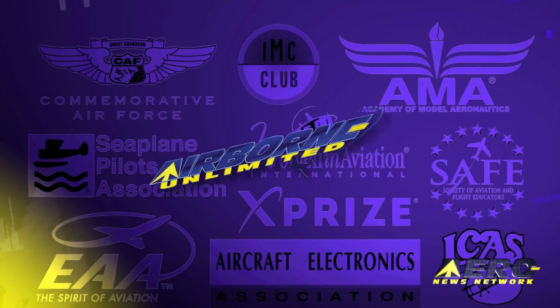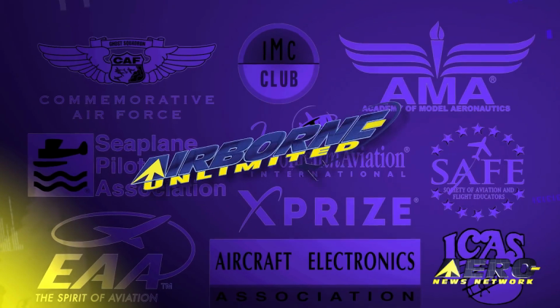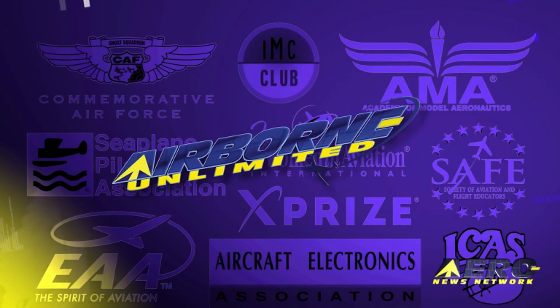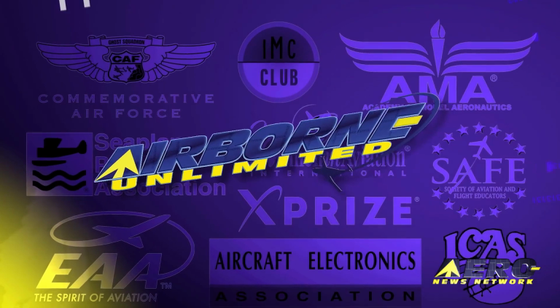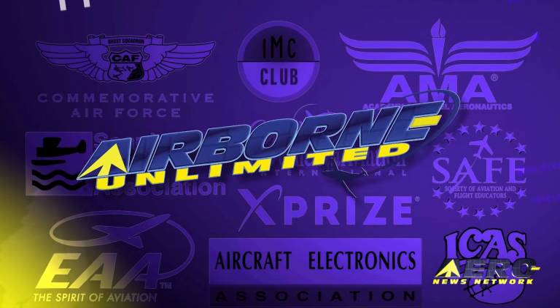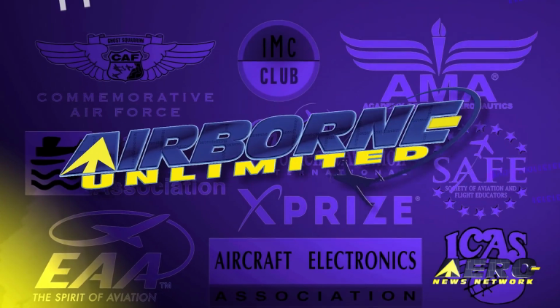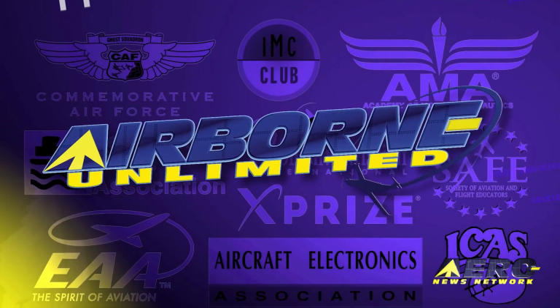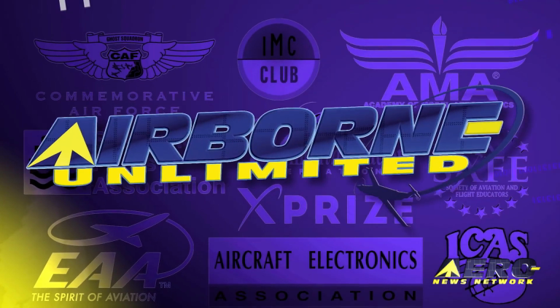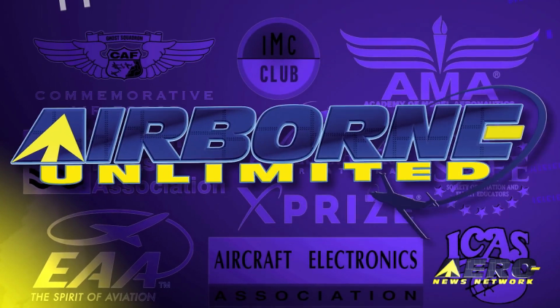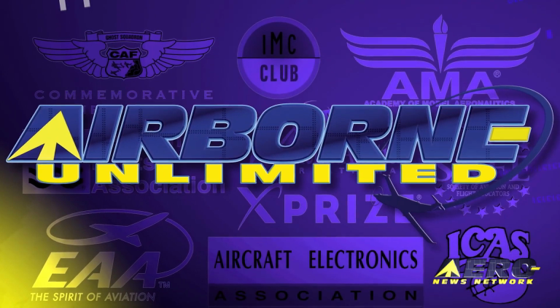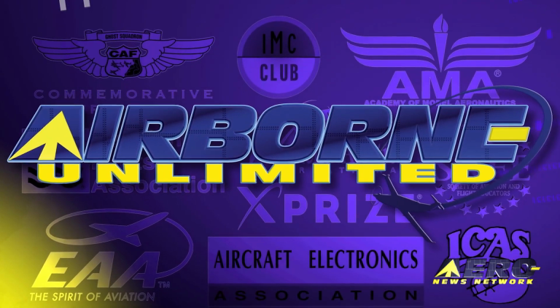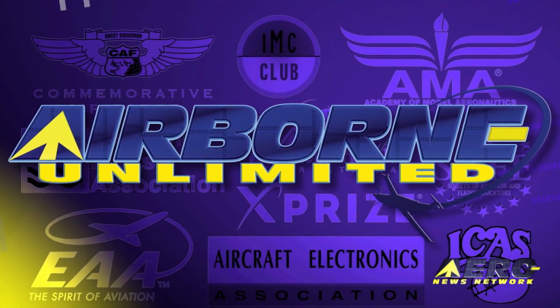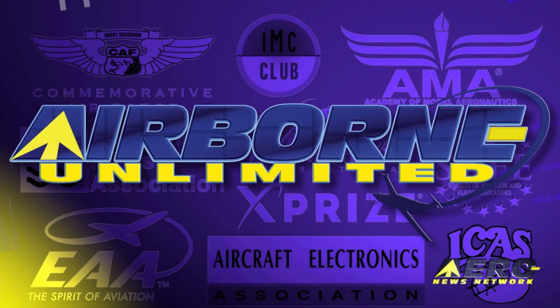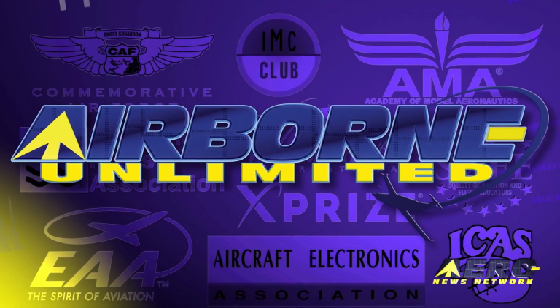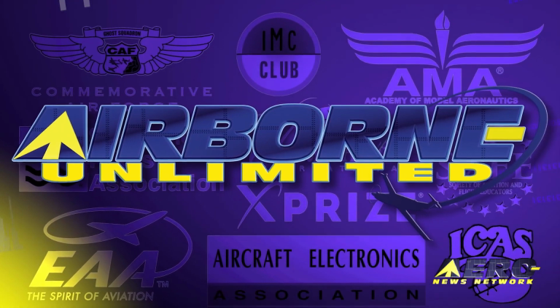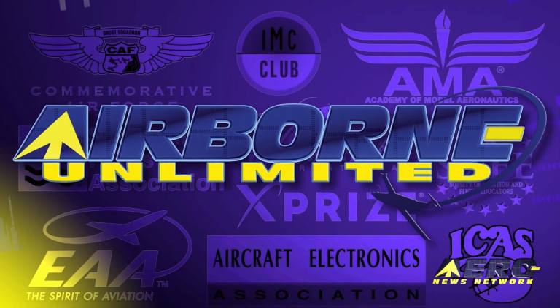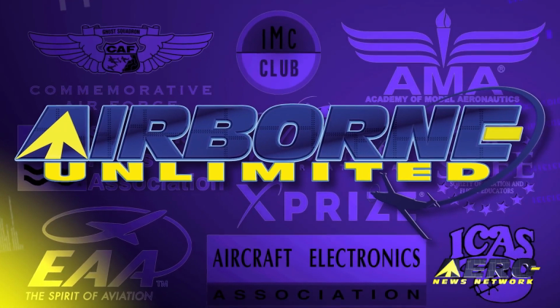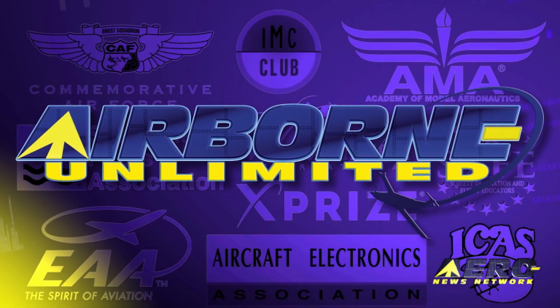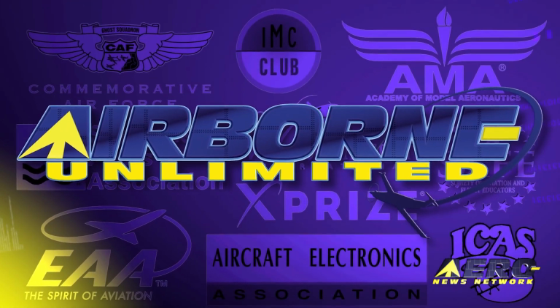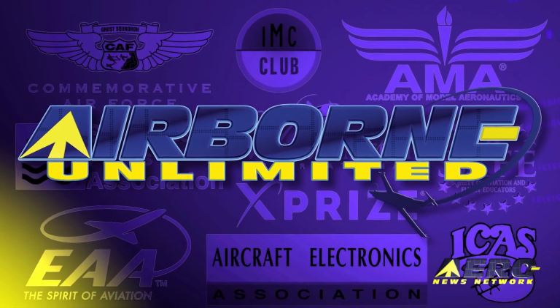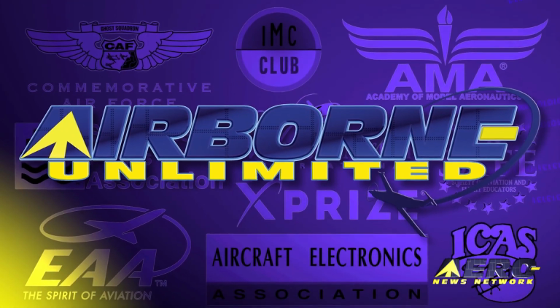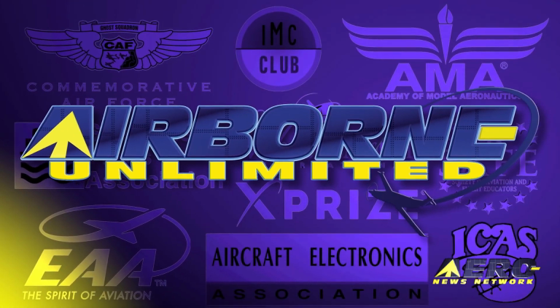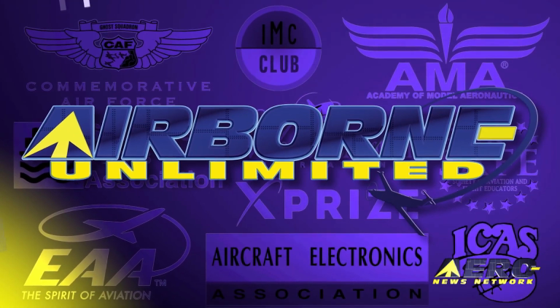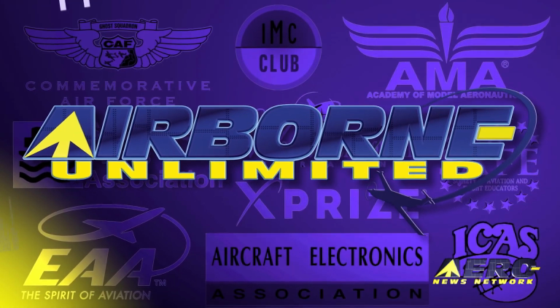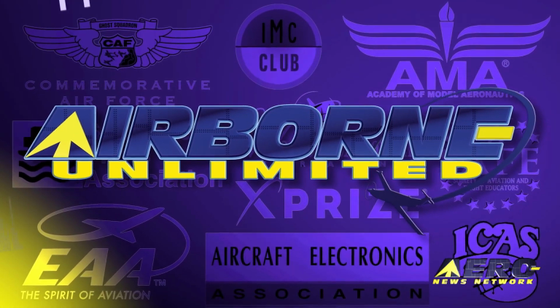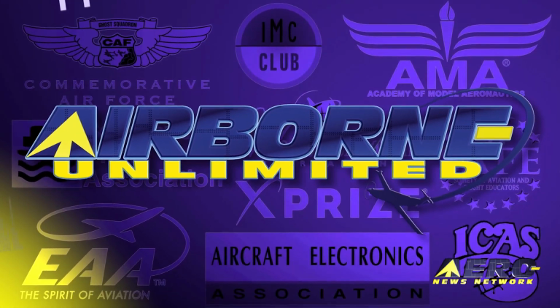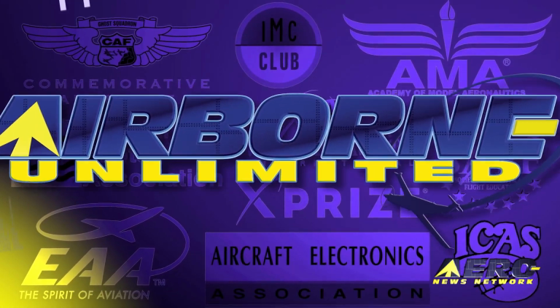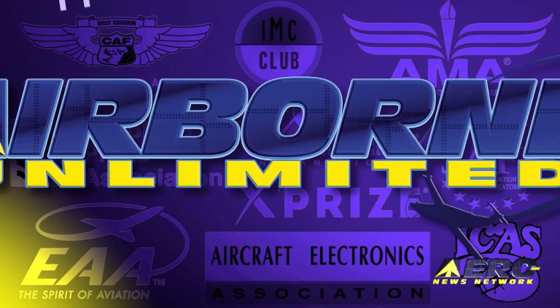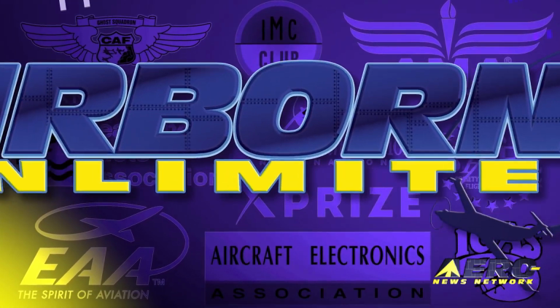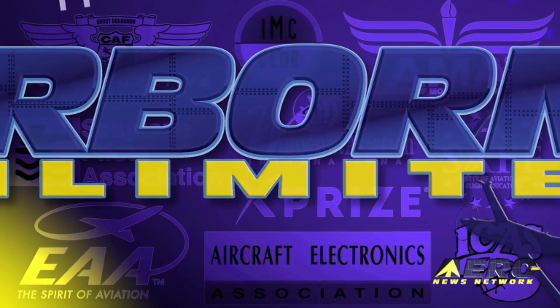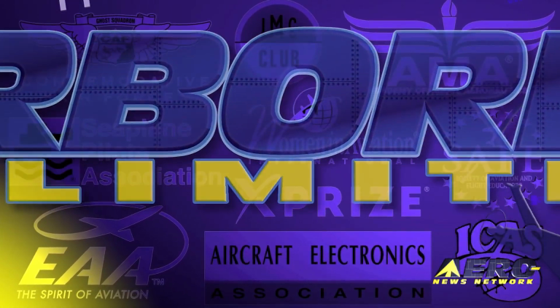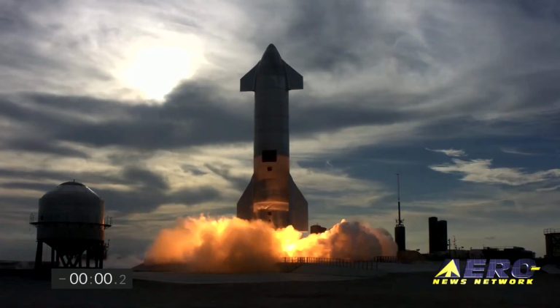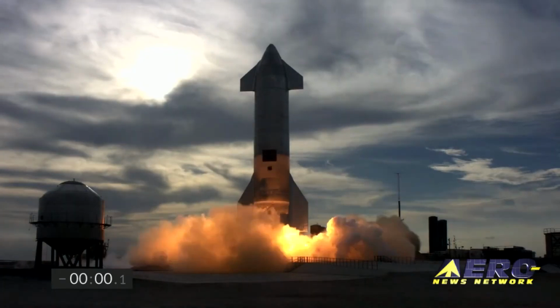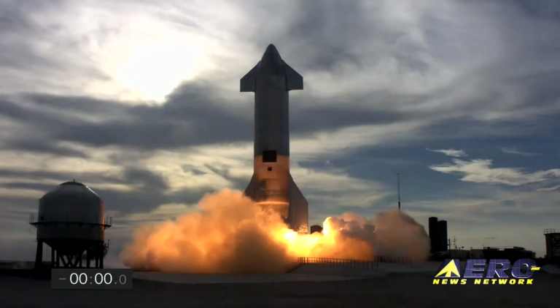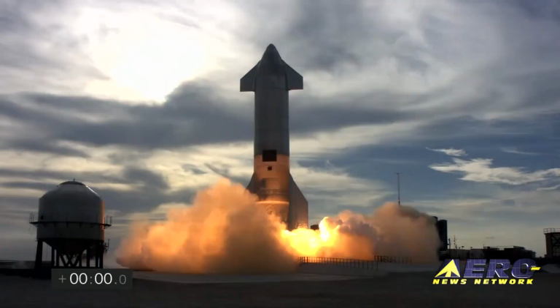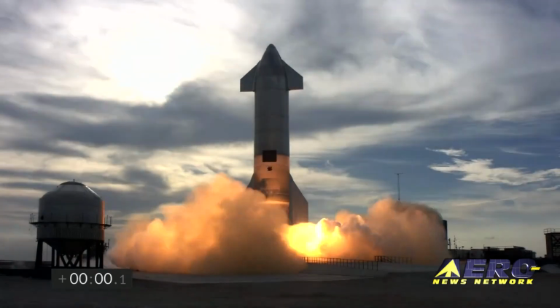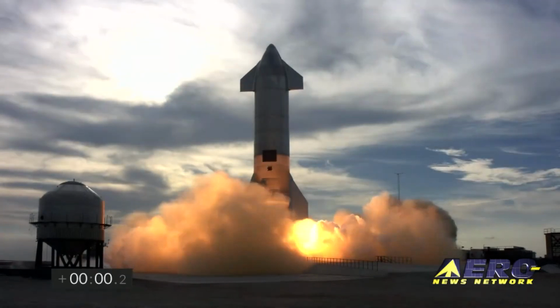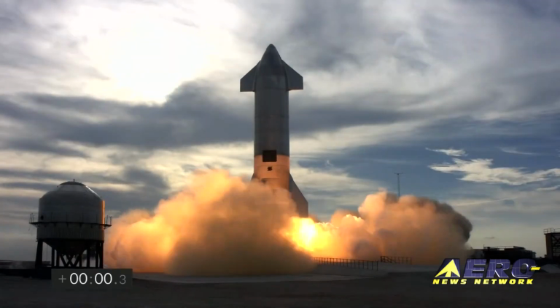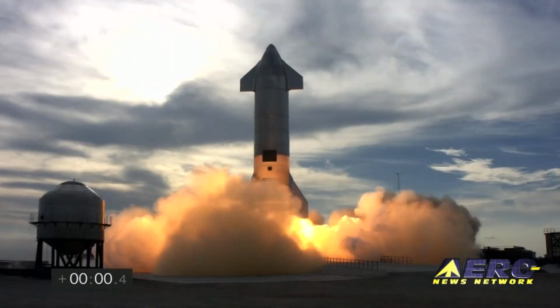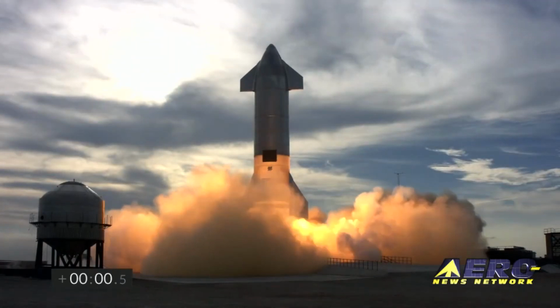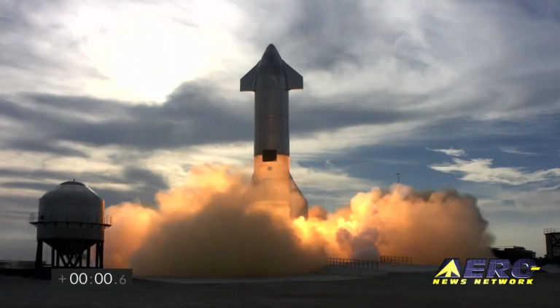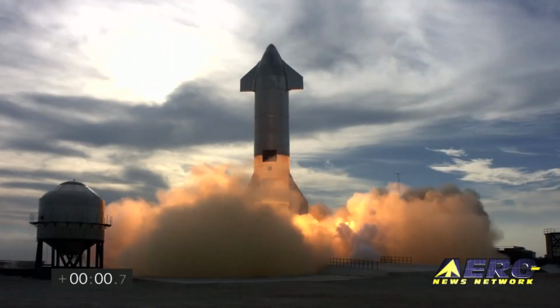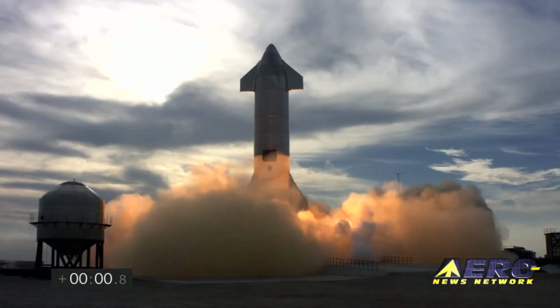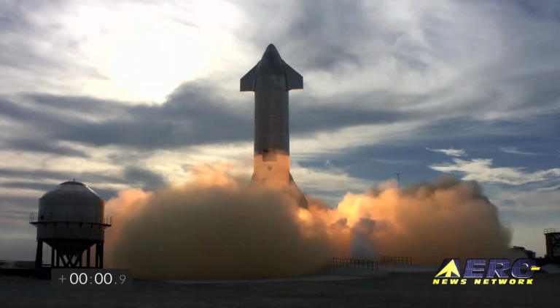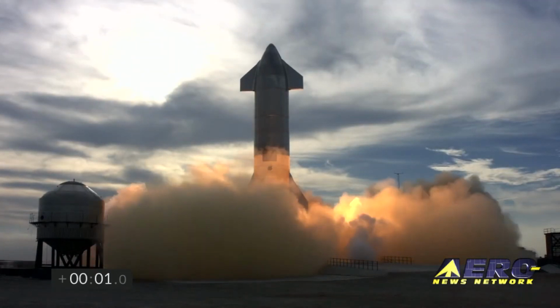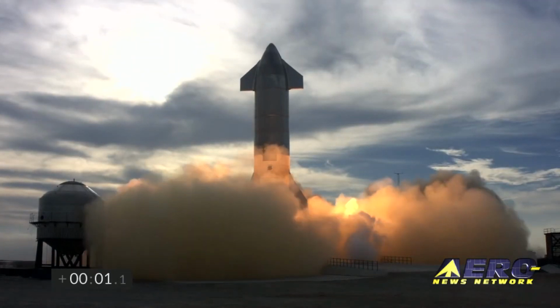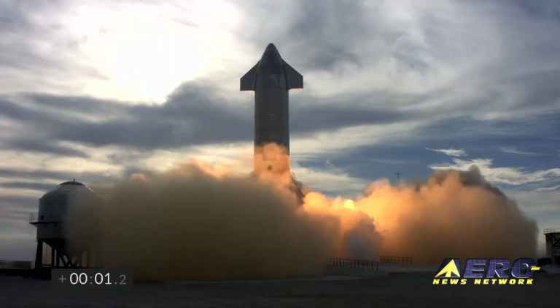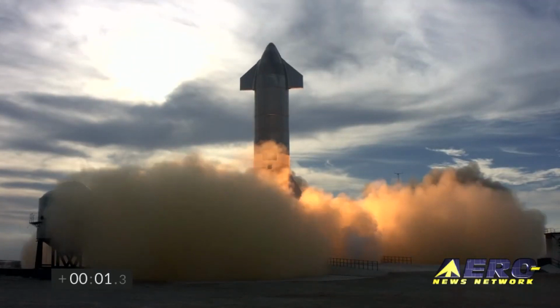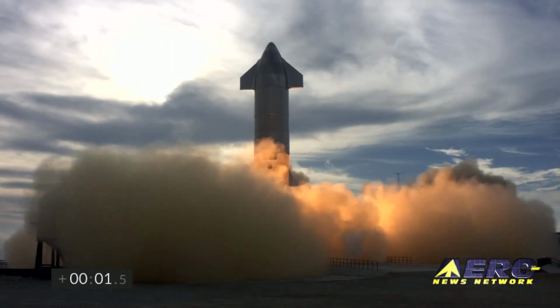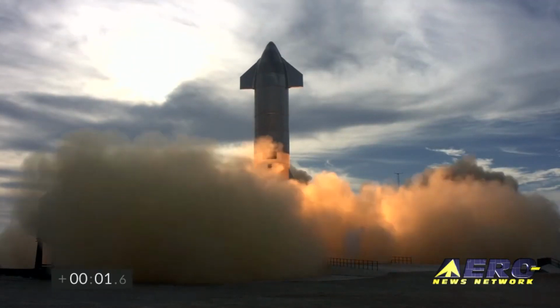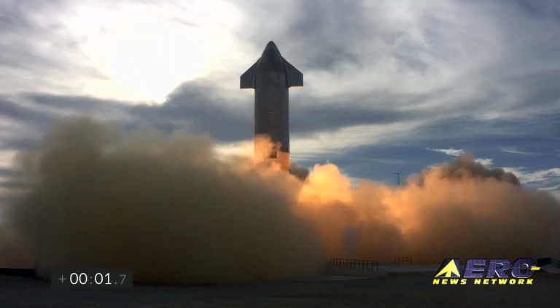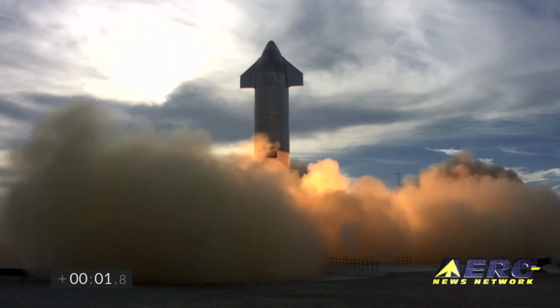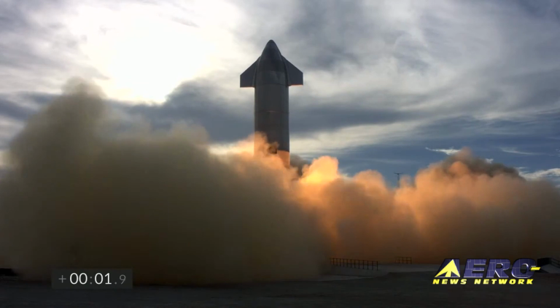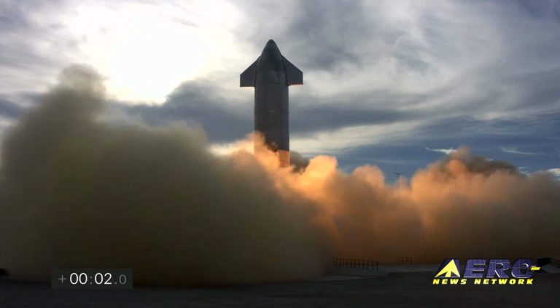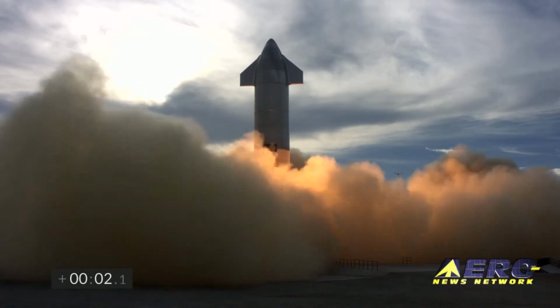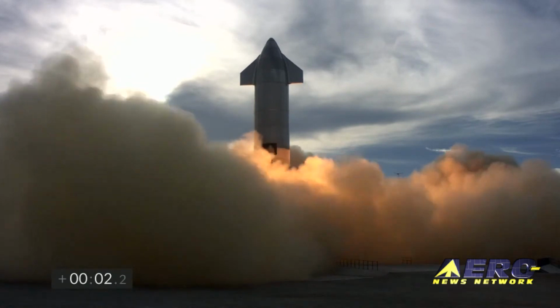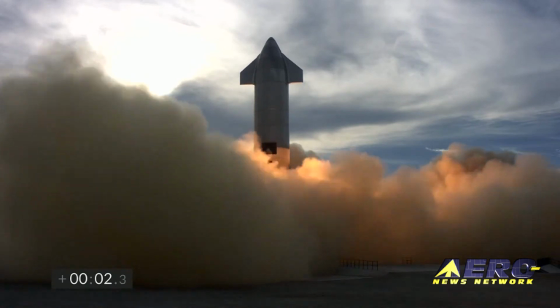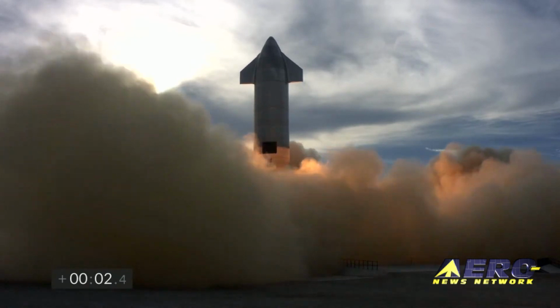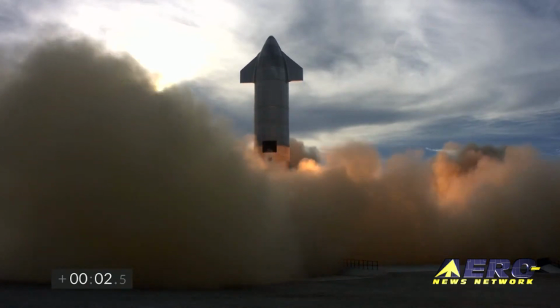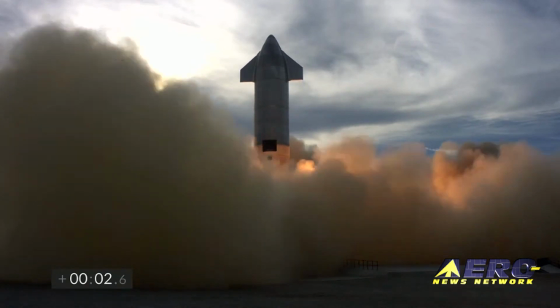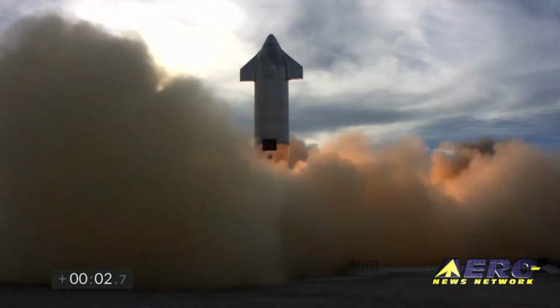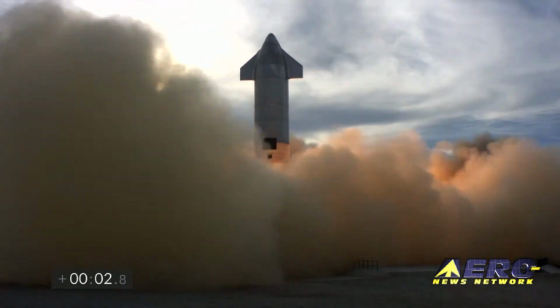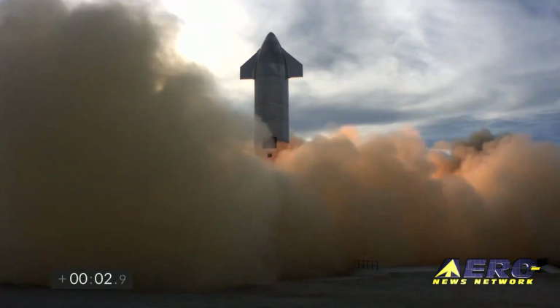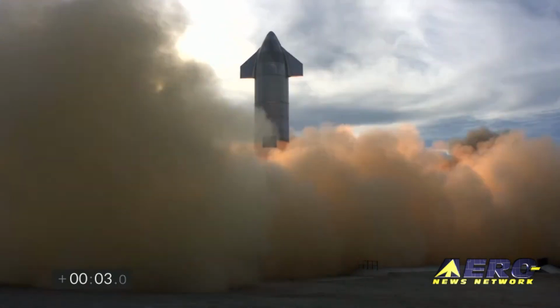Coming up on today's episode of Airborne Unlimited: Starship SN10 sticks the landing and then explodes.